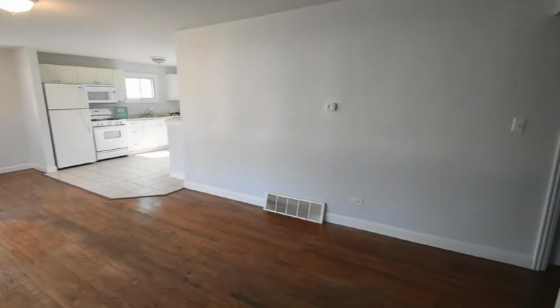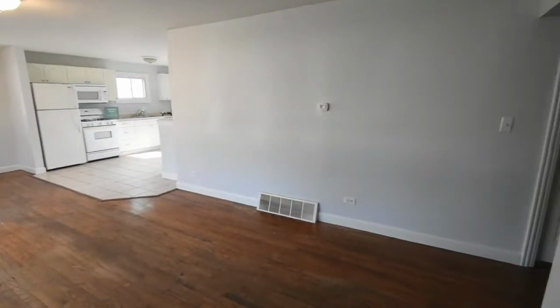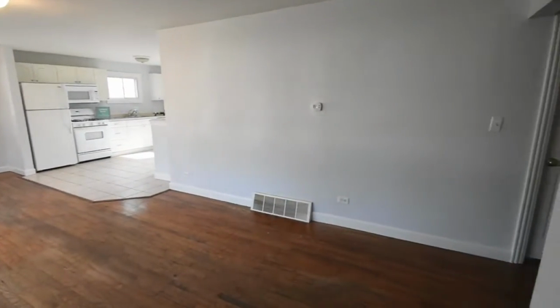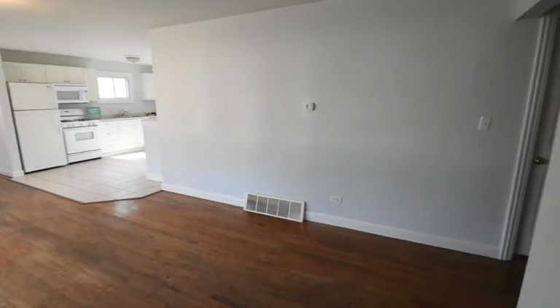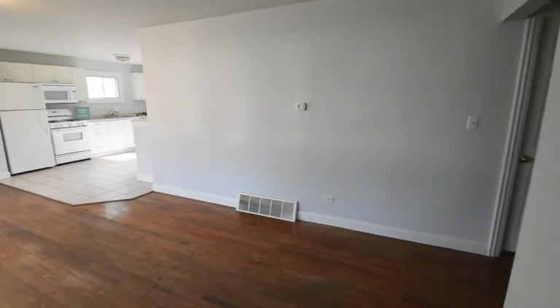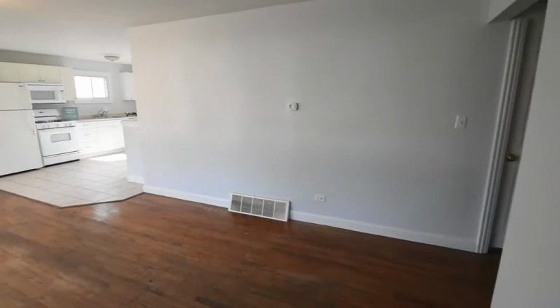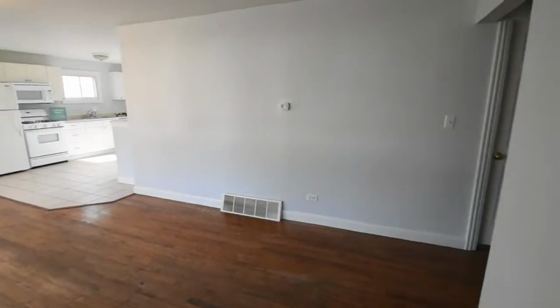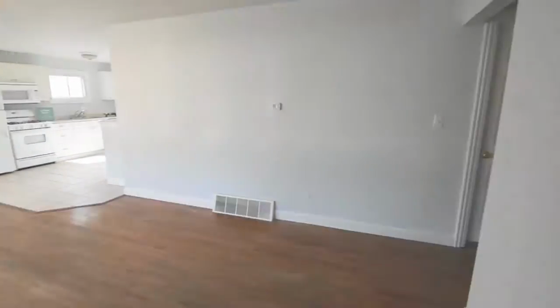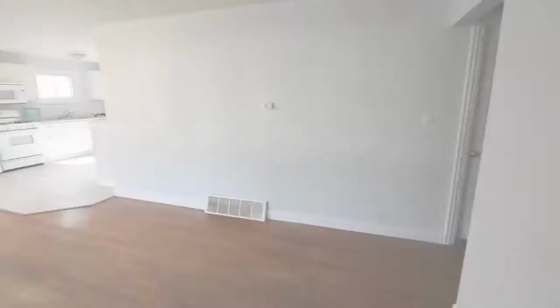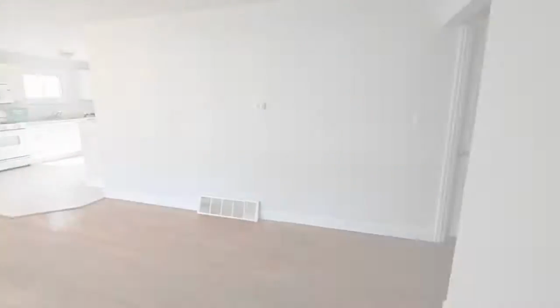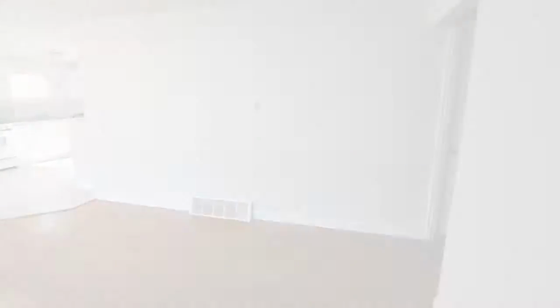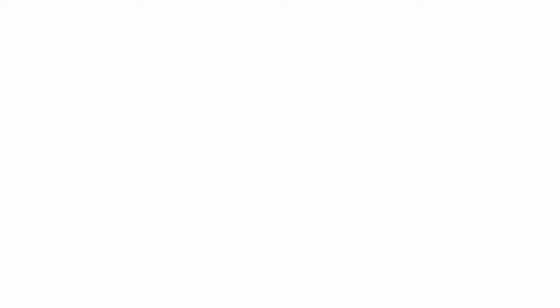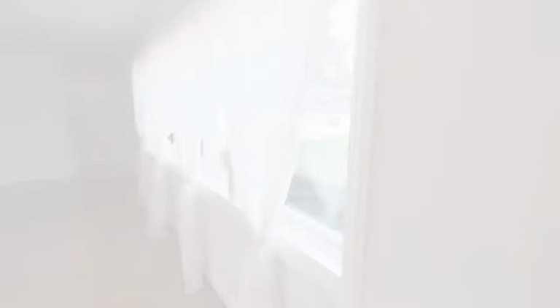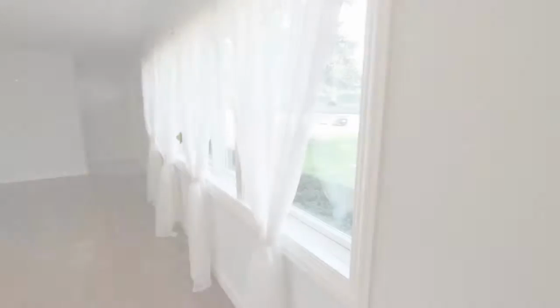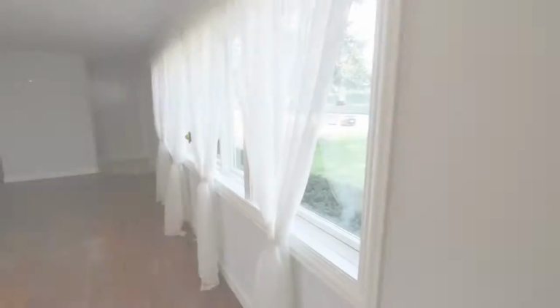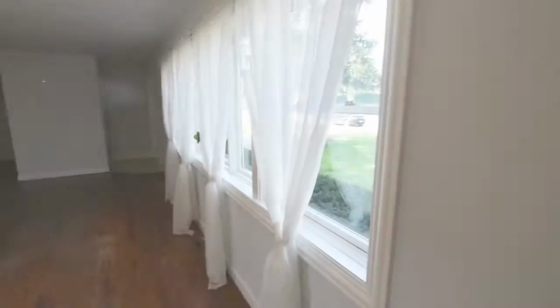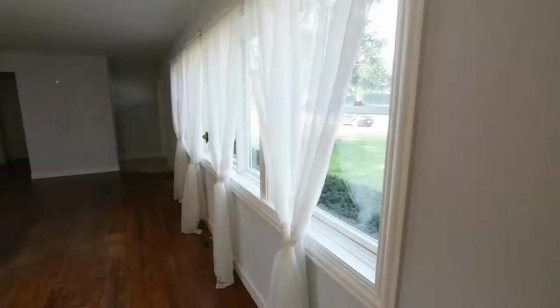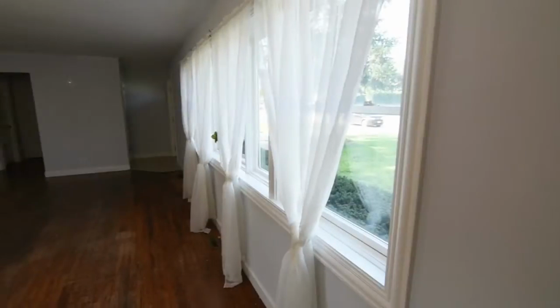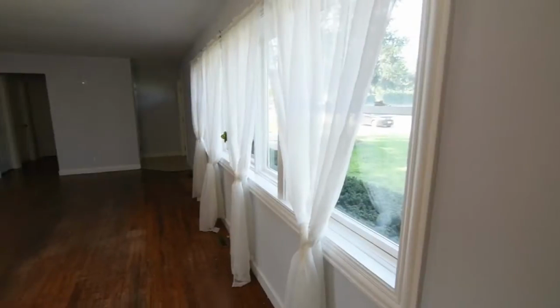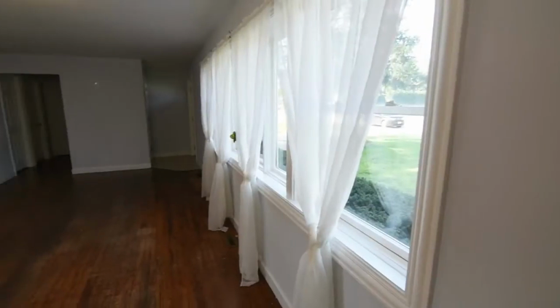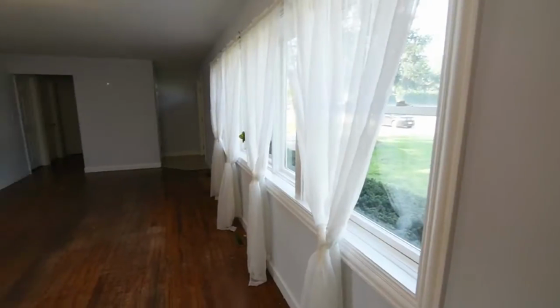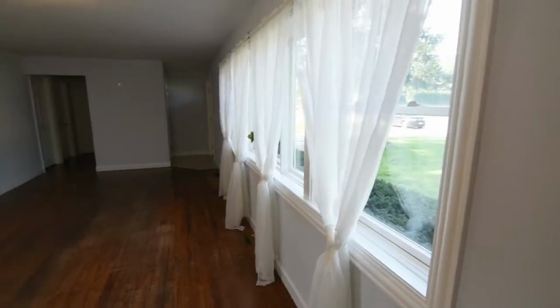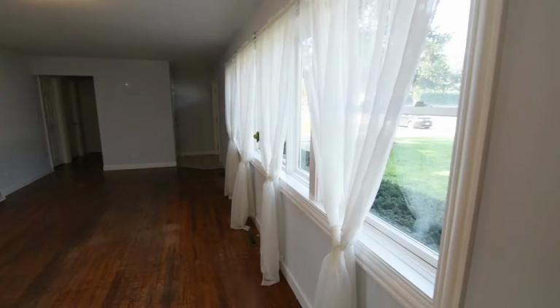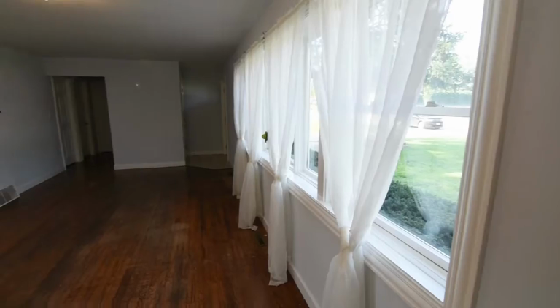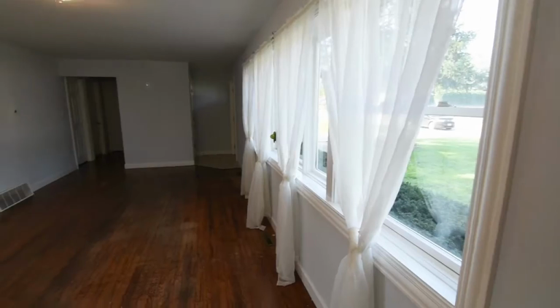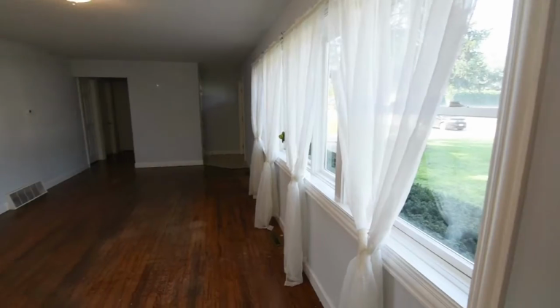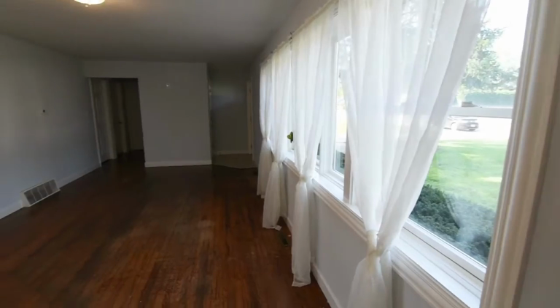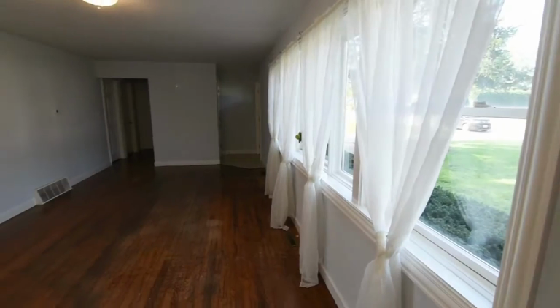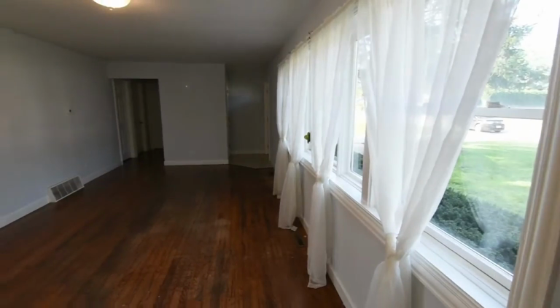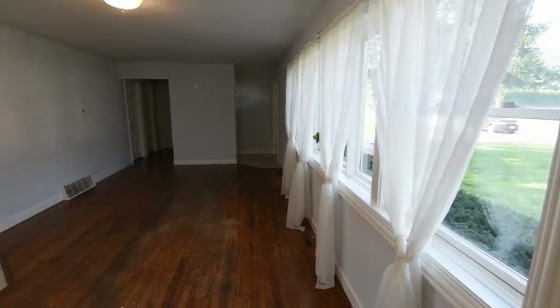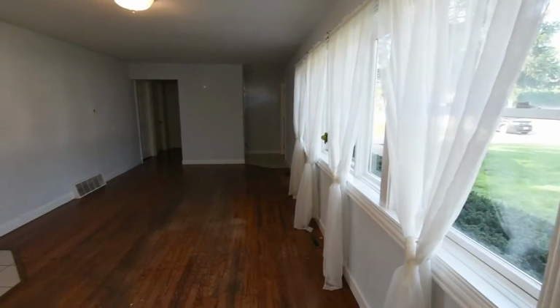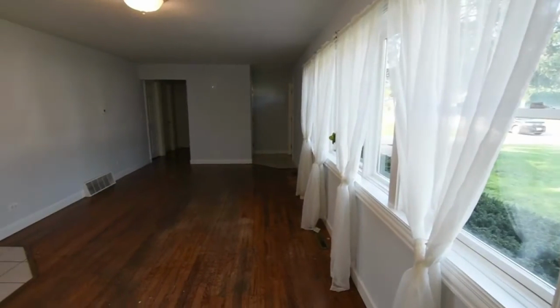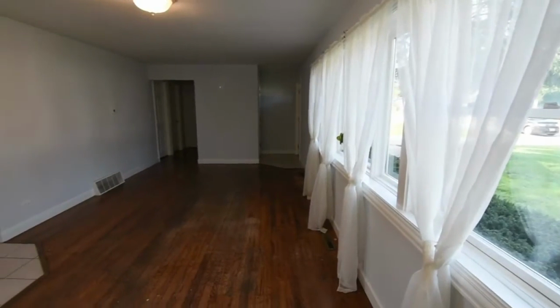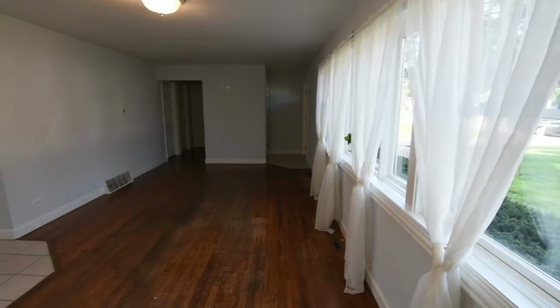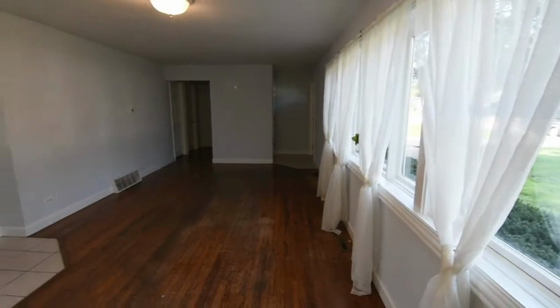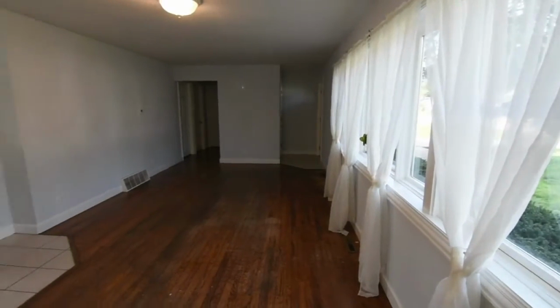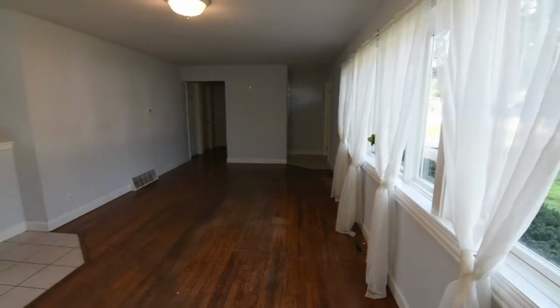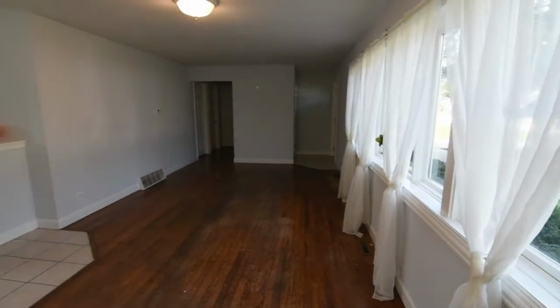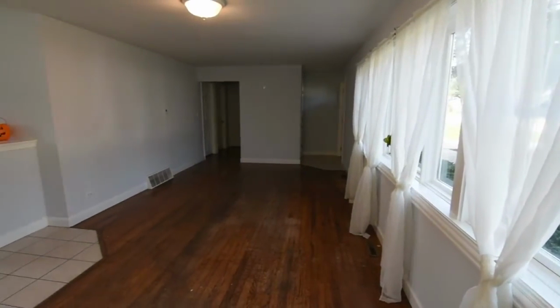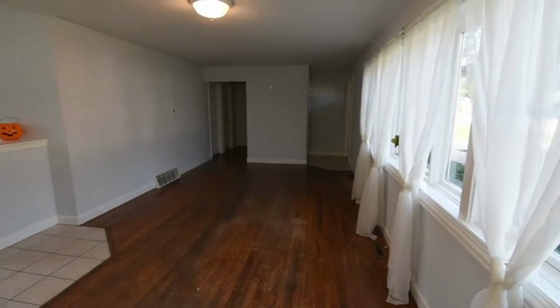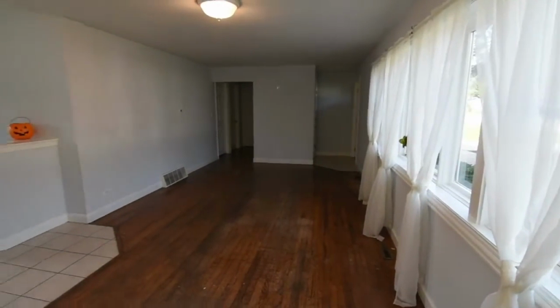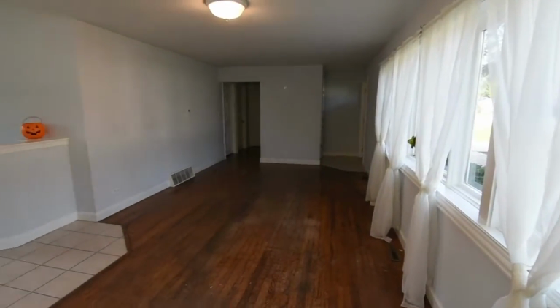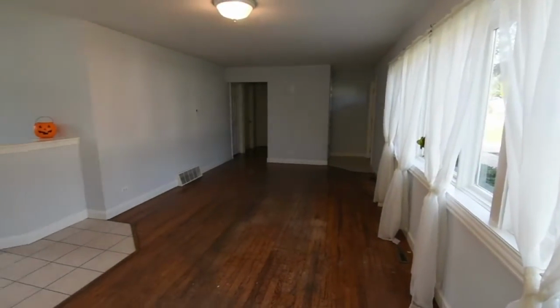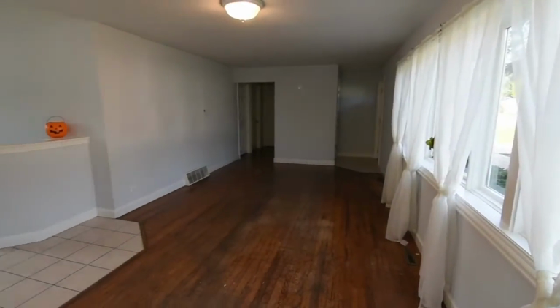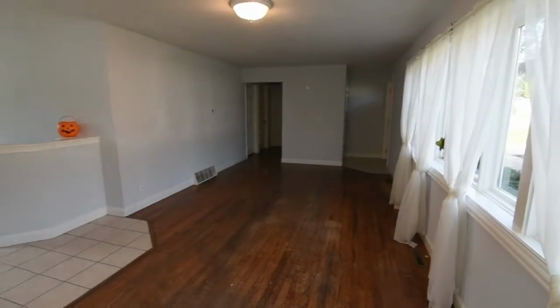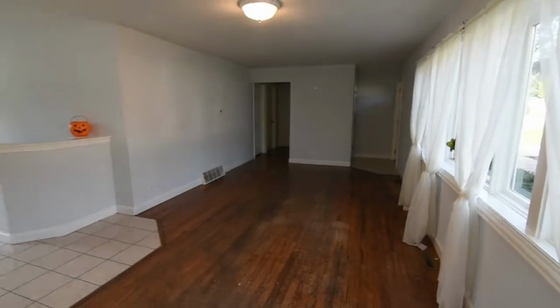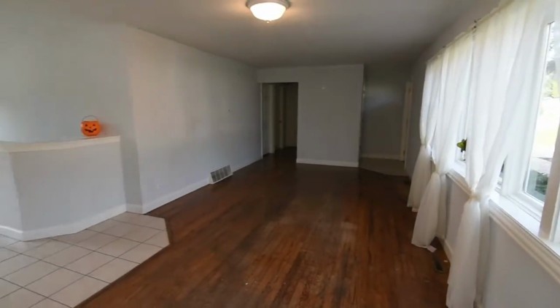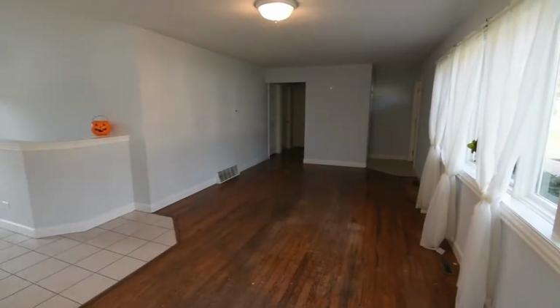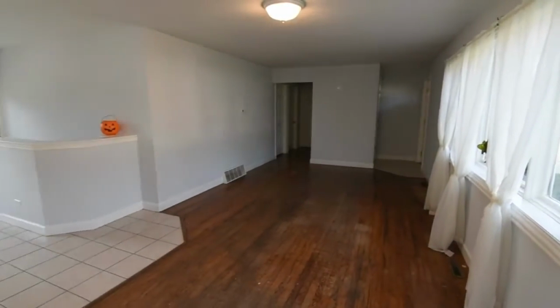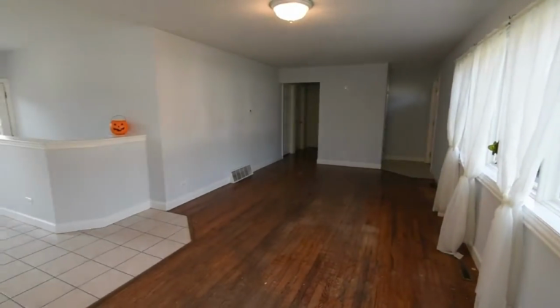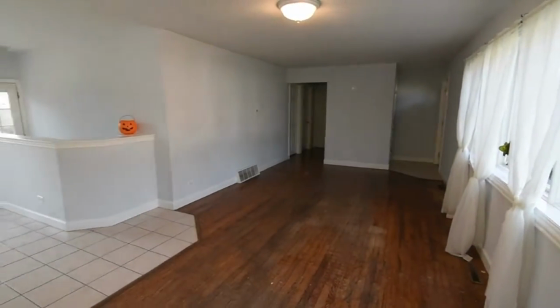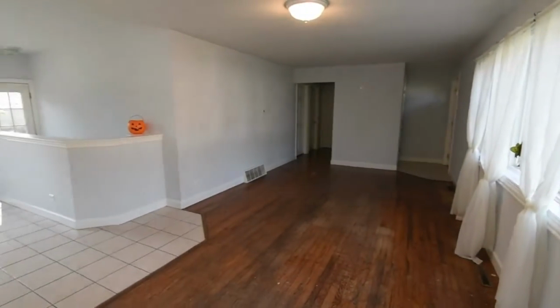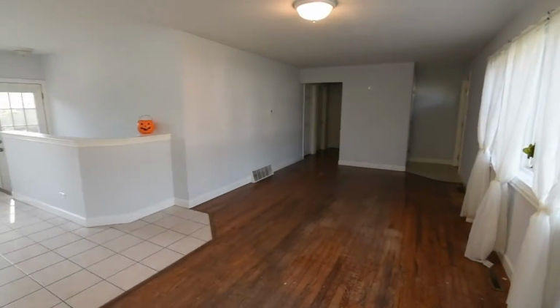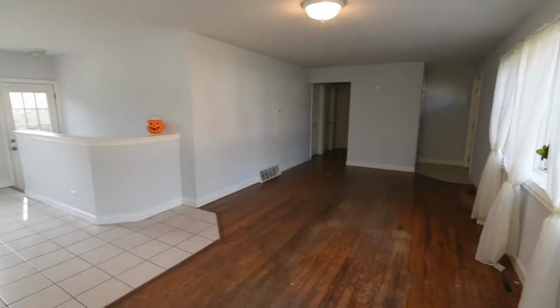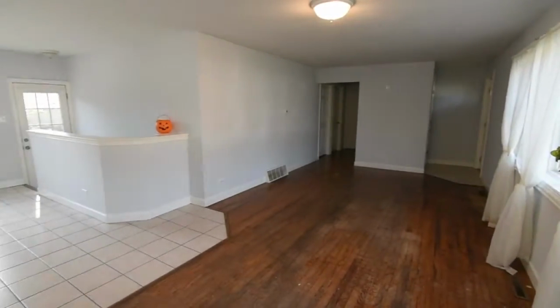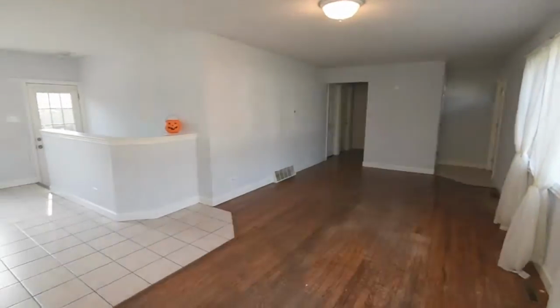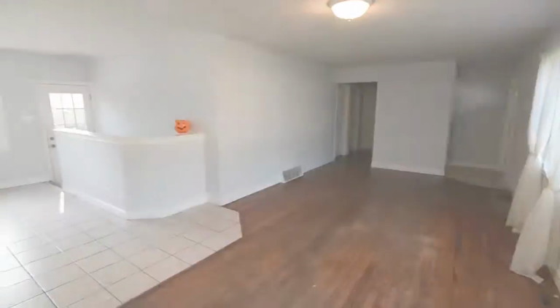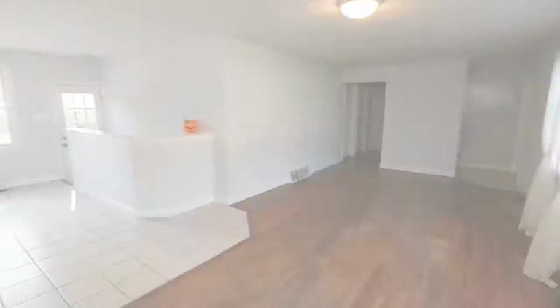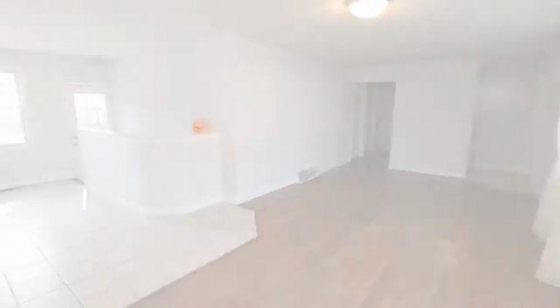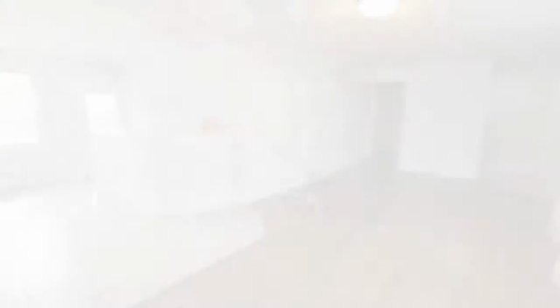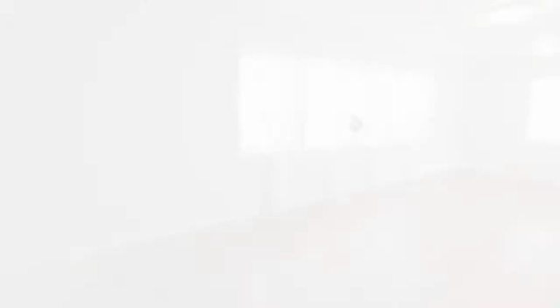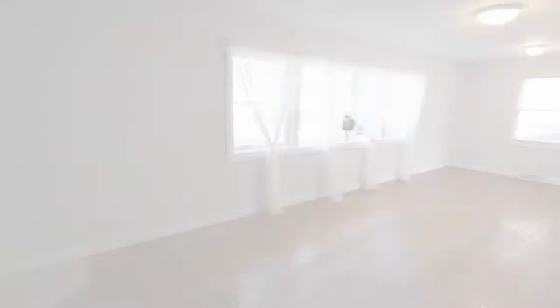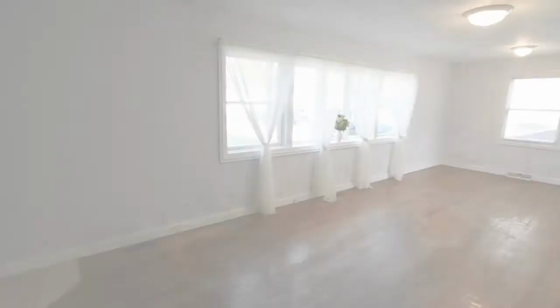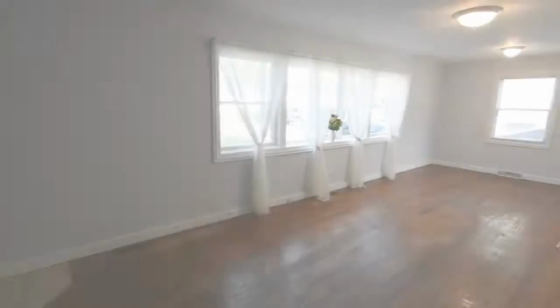This classic brick and cedar ranch features a new roof, fresh paint, a brick walkway, and classic hardwood floors.